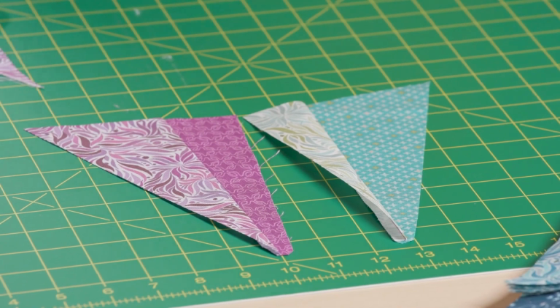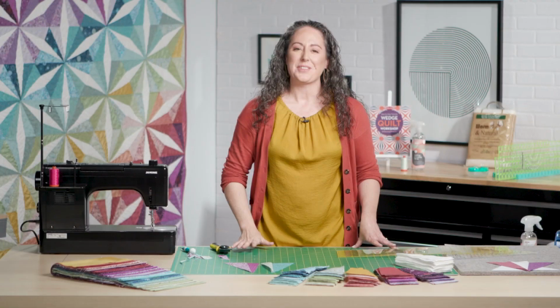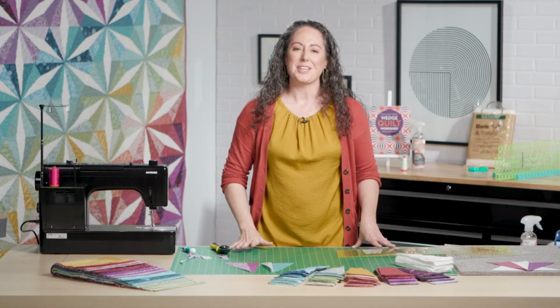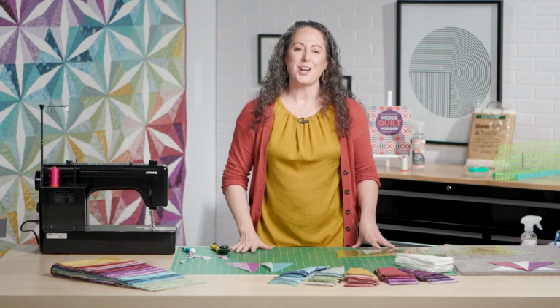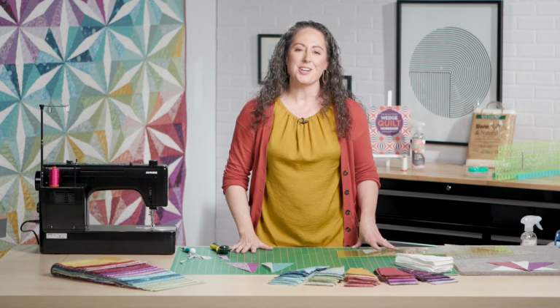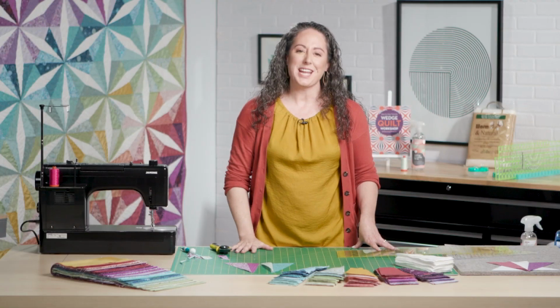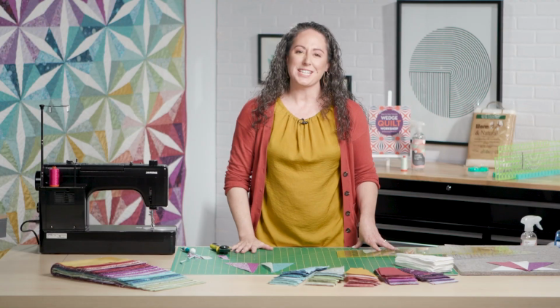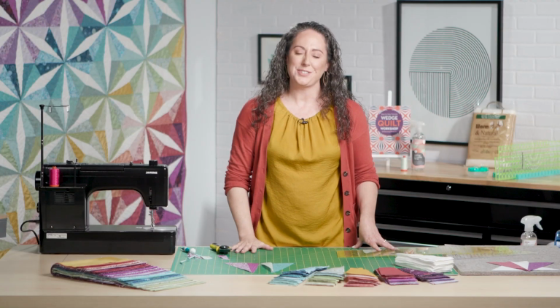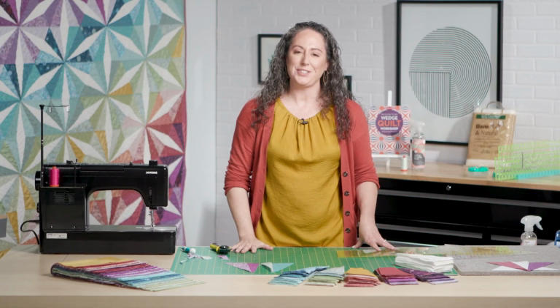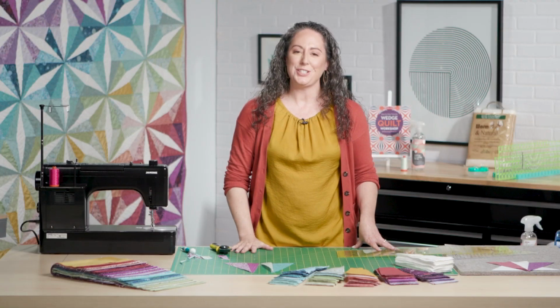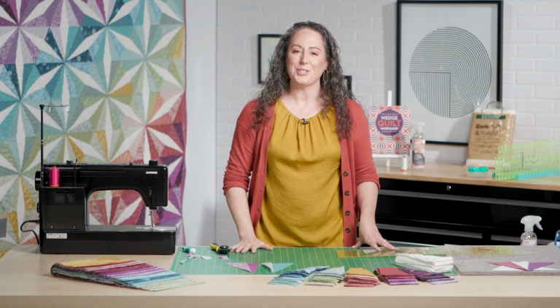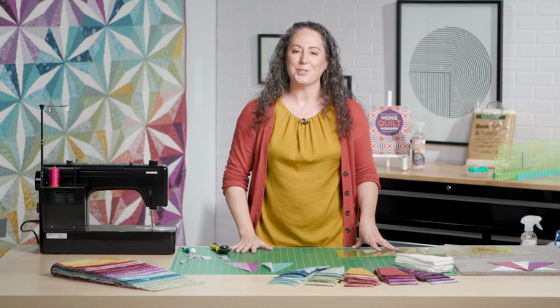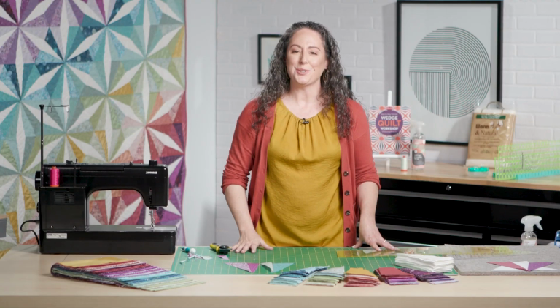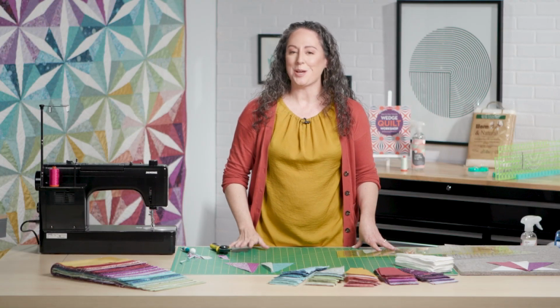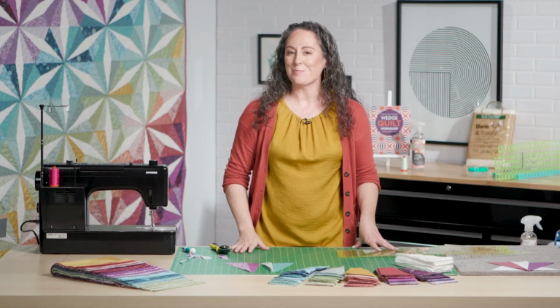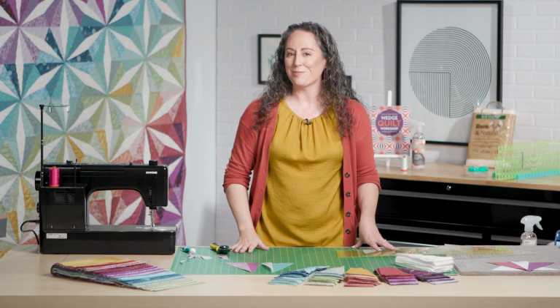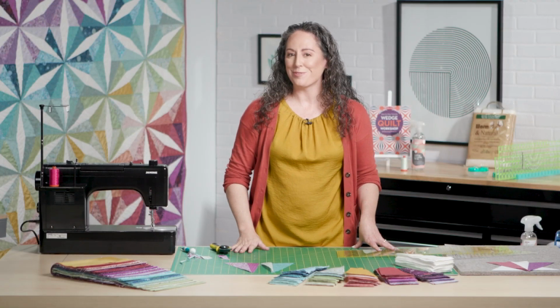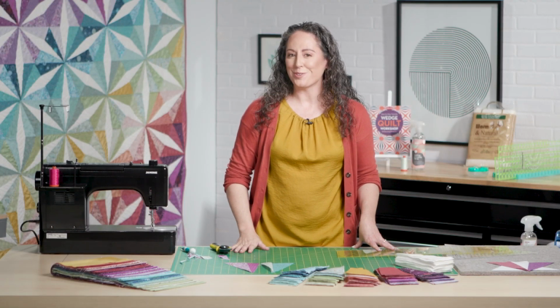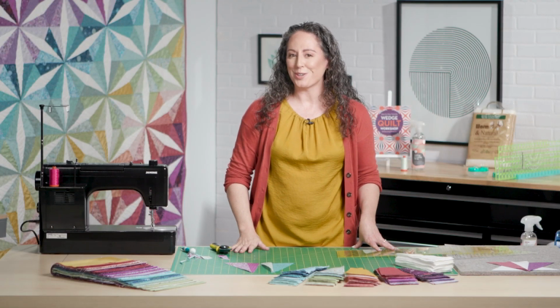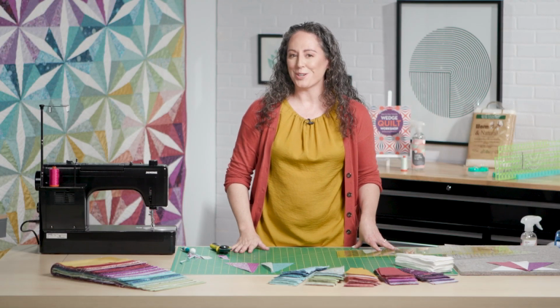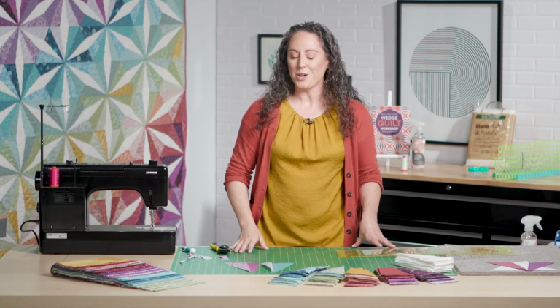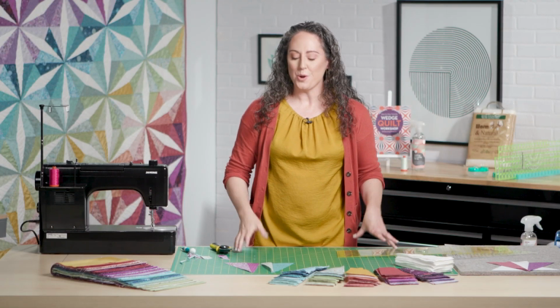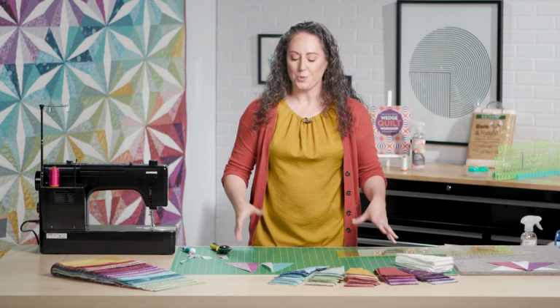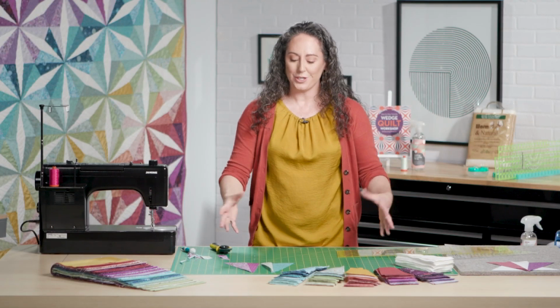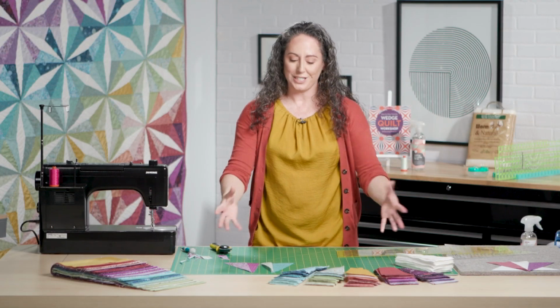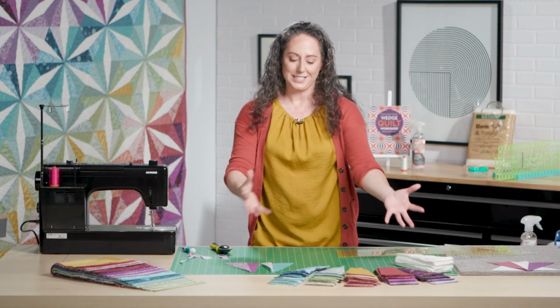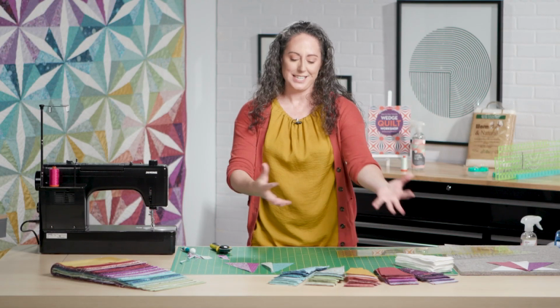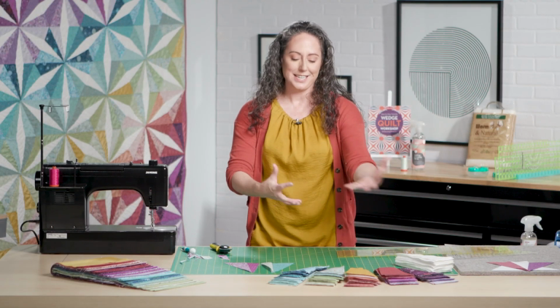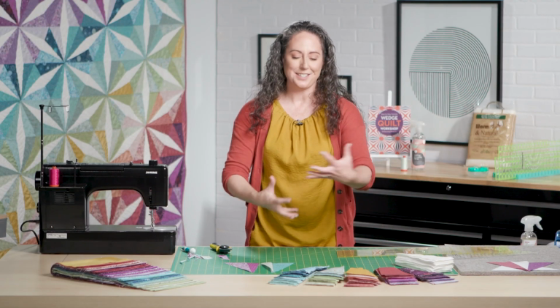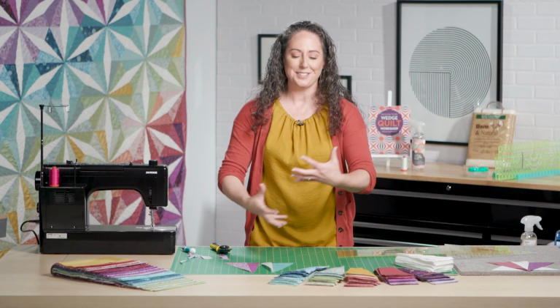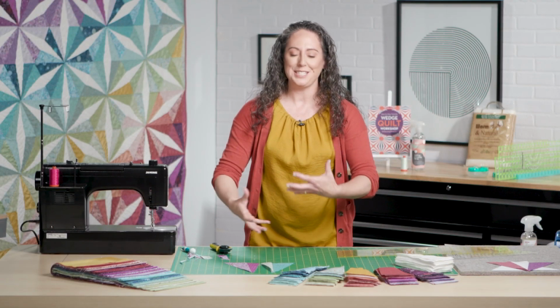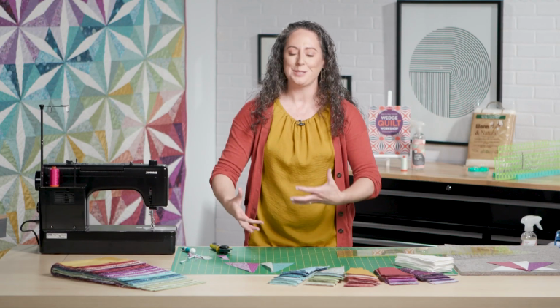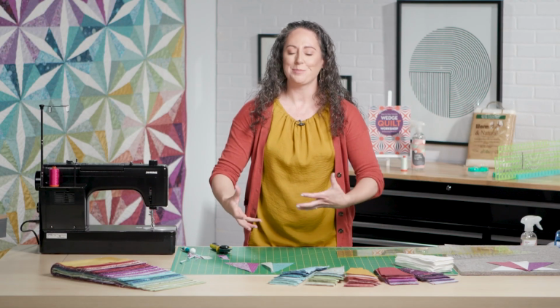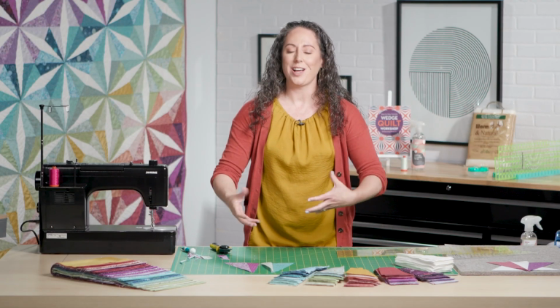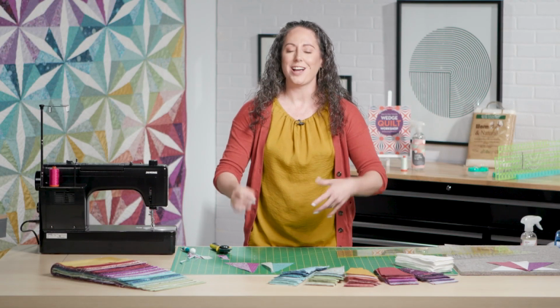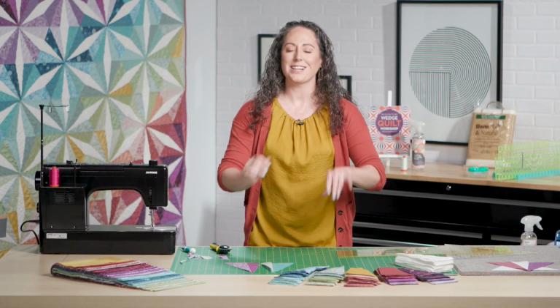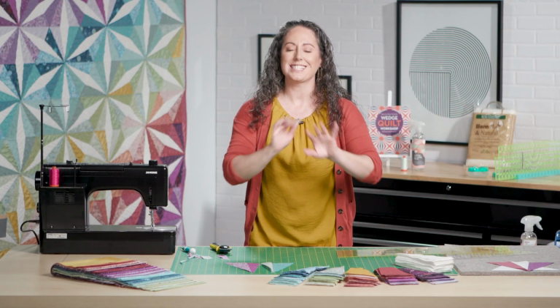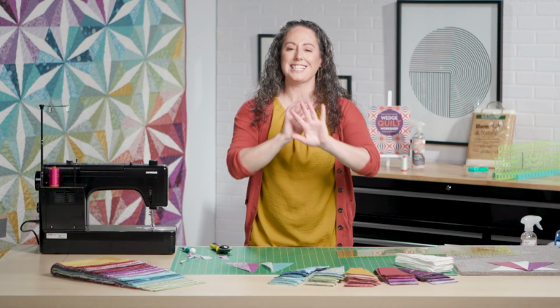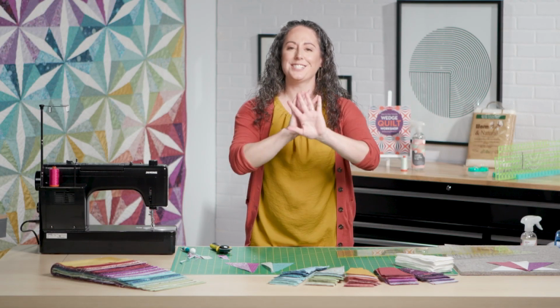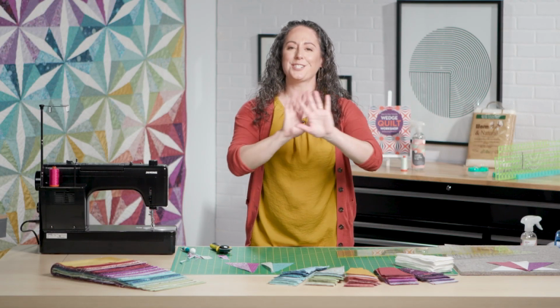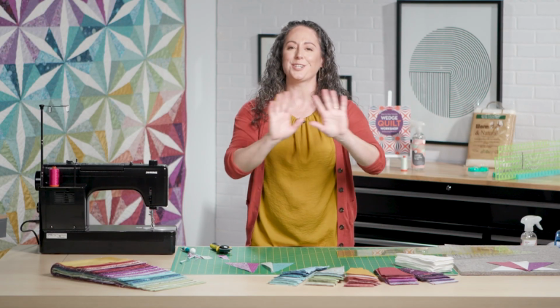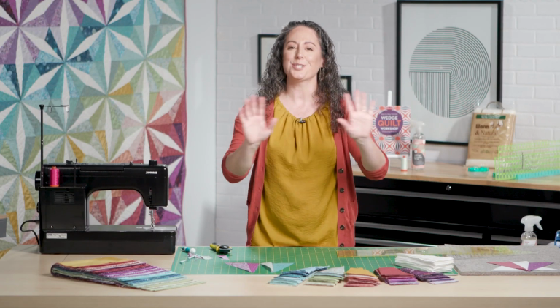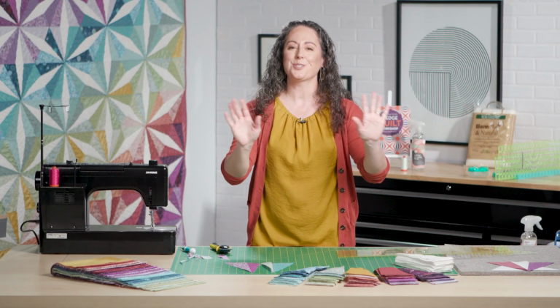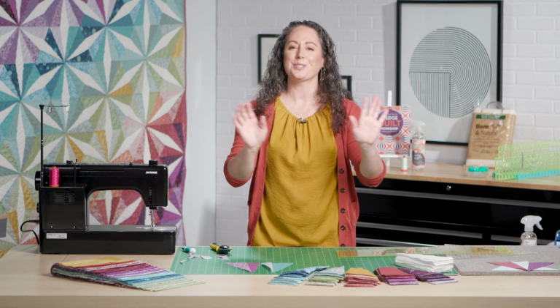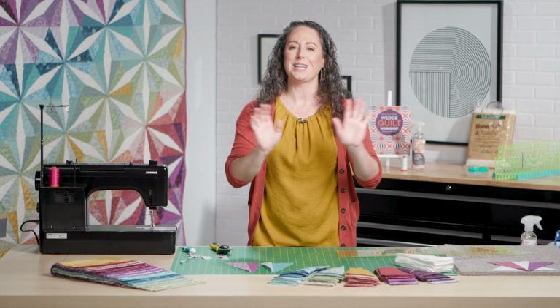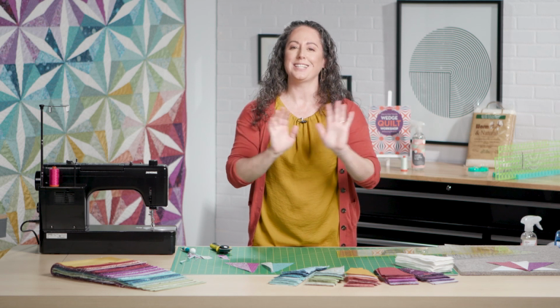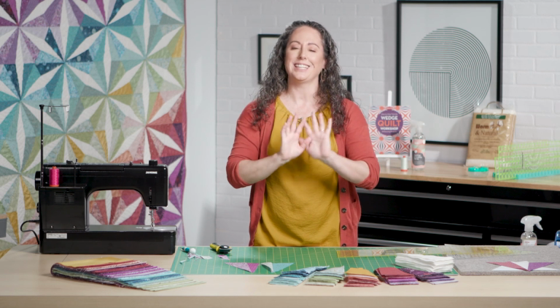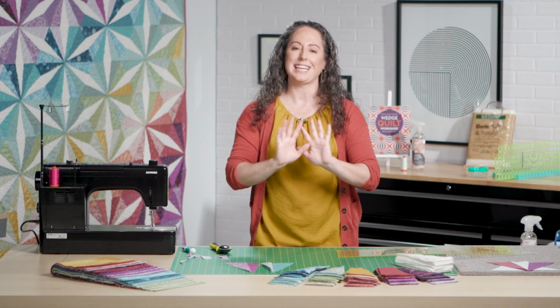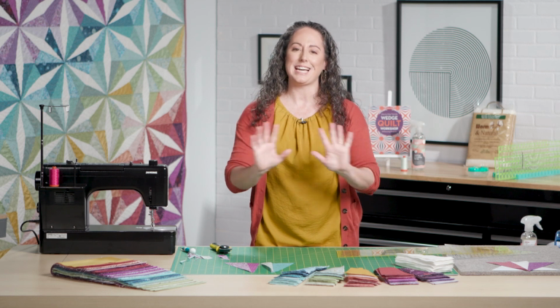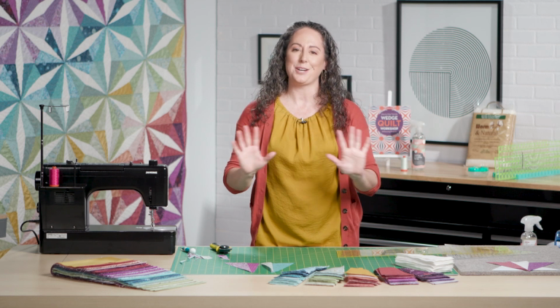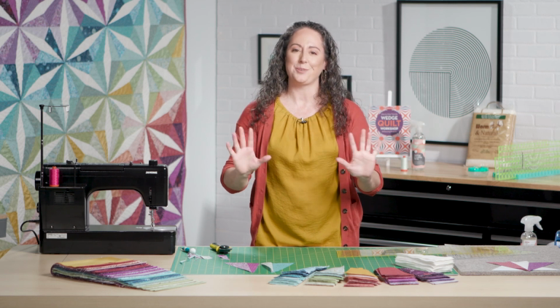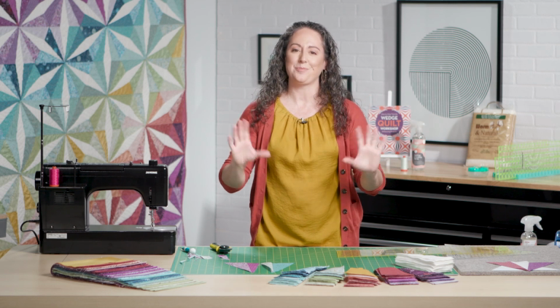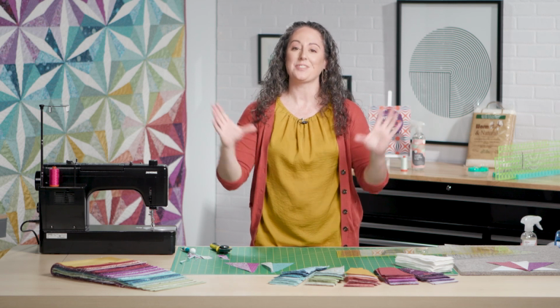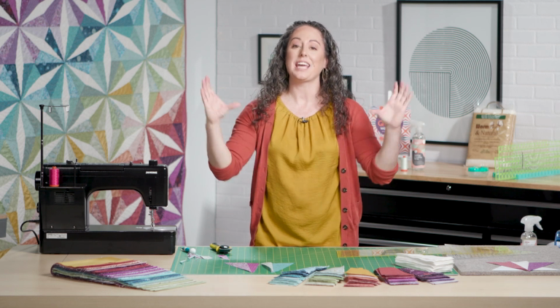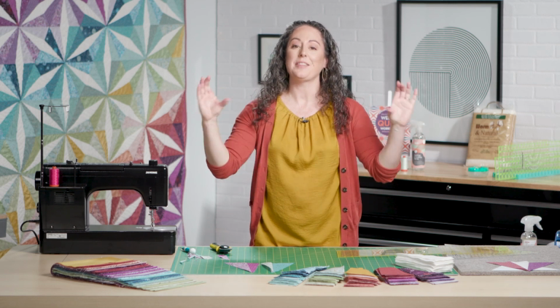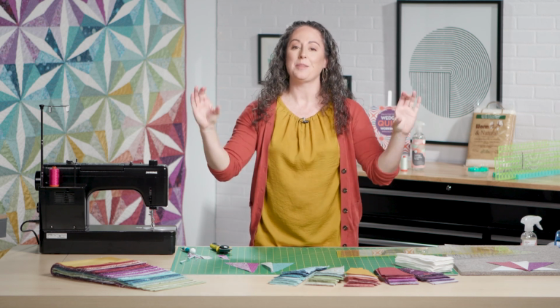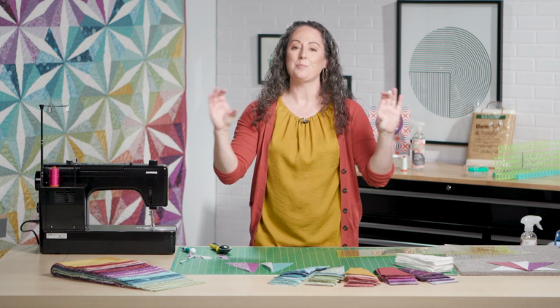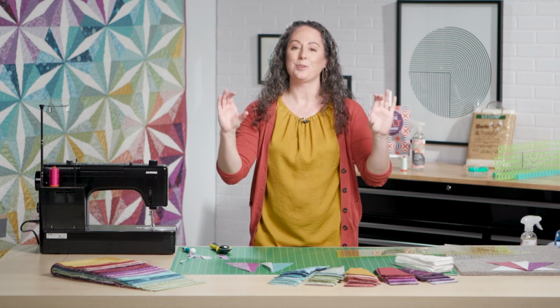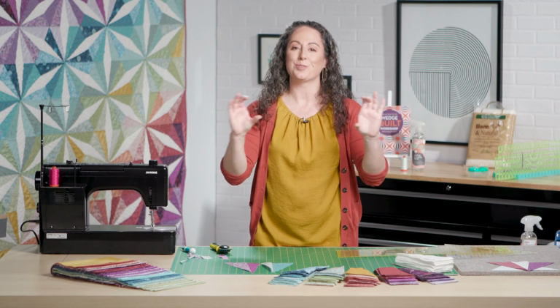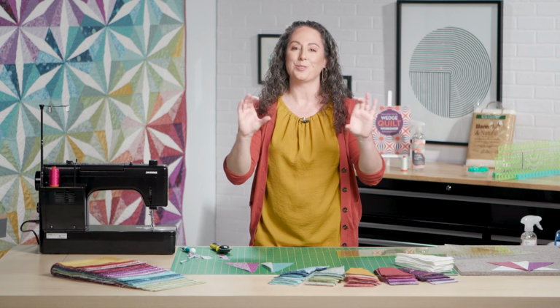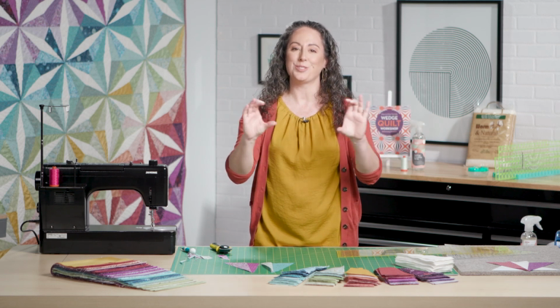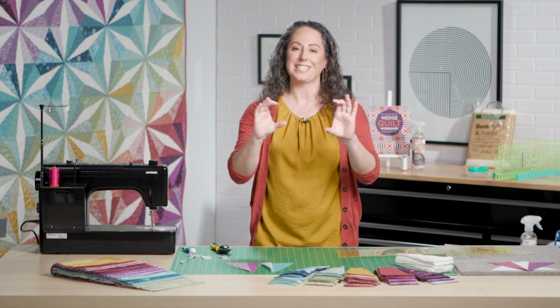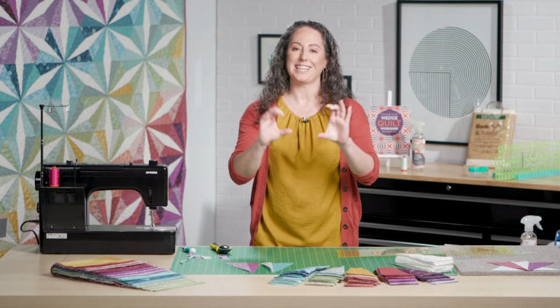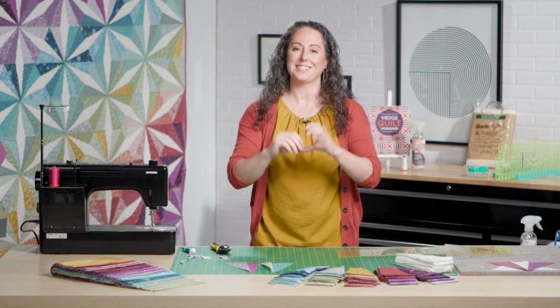In our next video, number four, we're going to take all these blocks and start to create a layout and then put rows together.